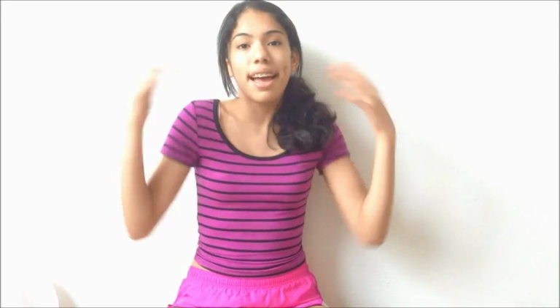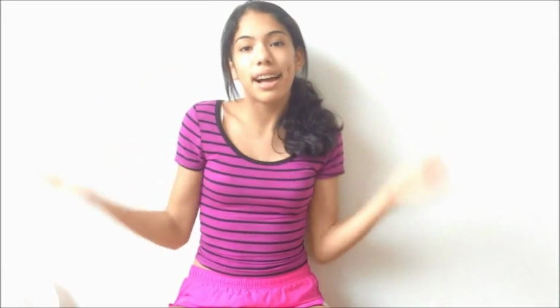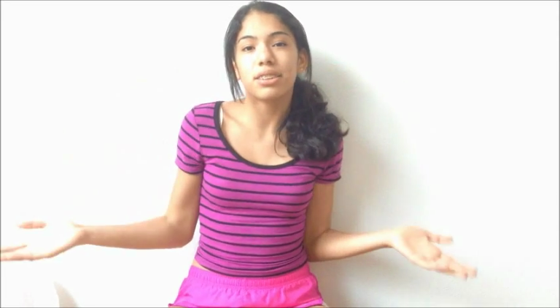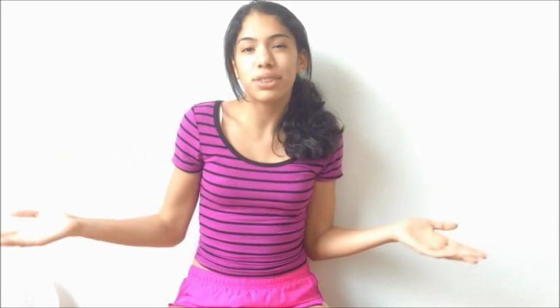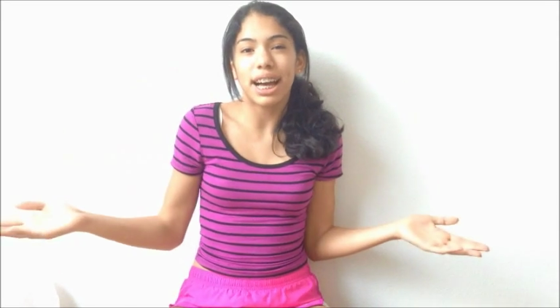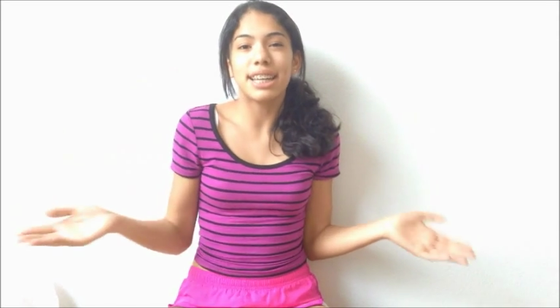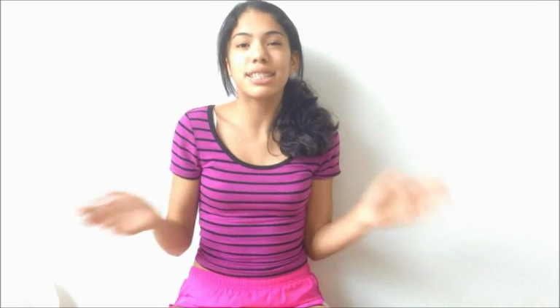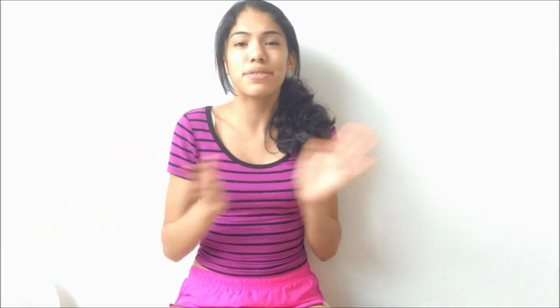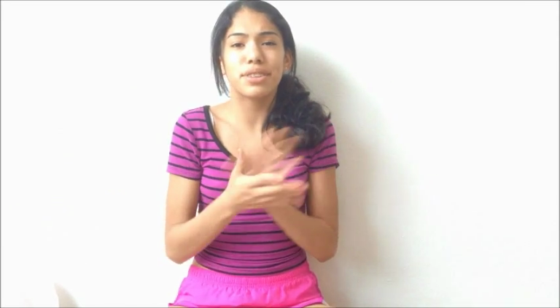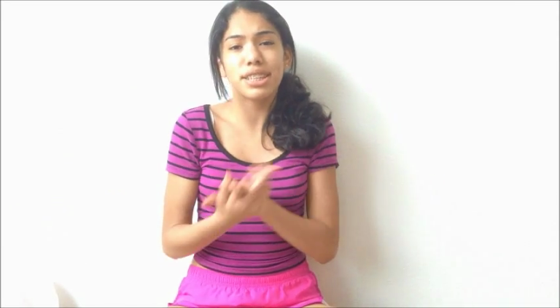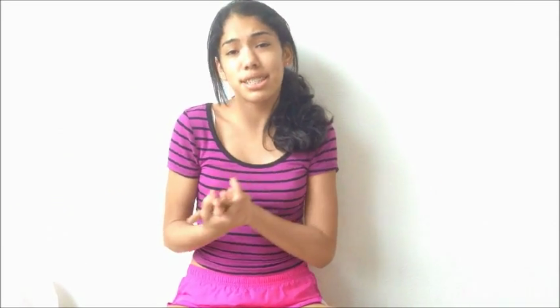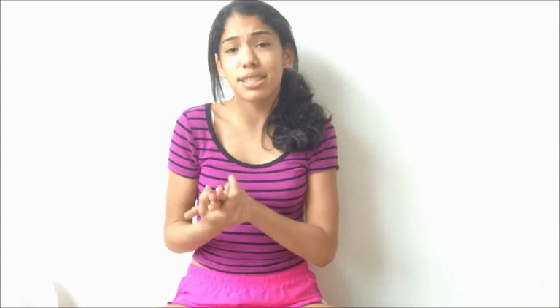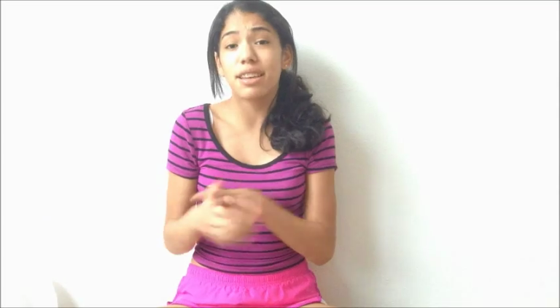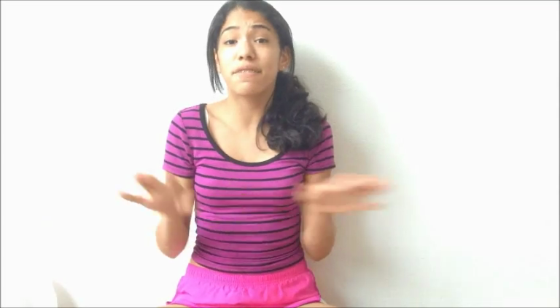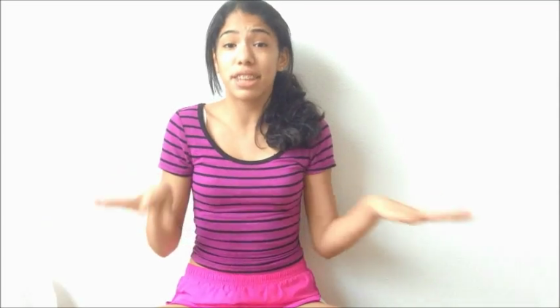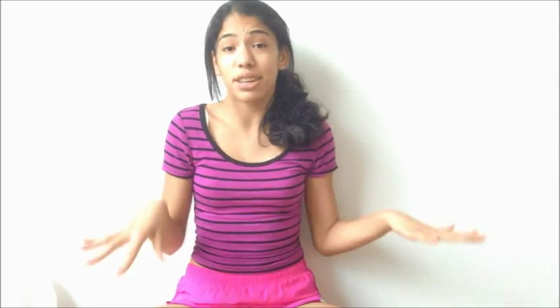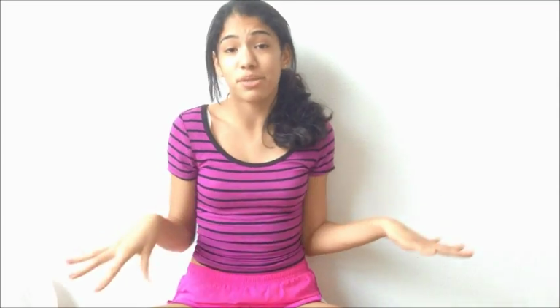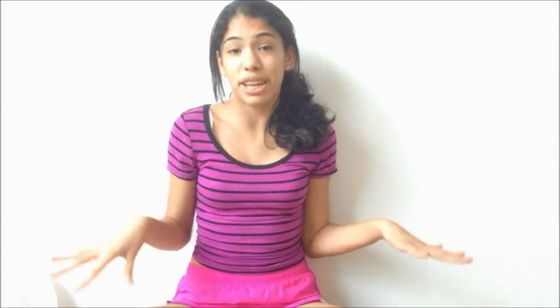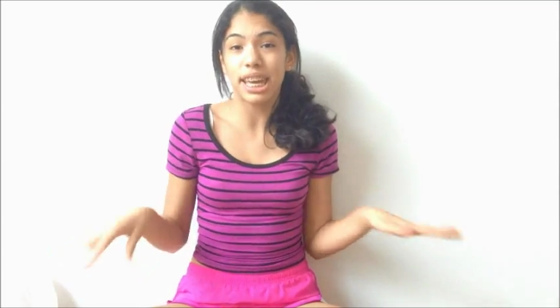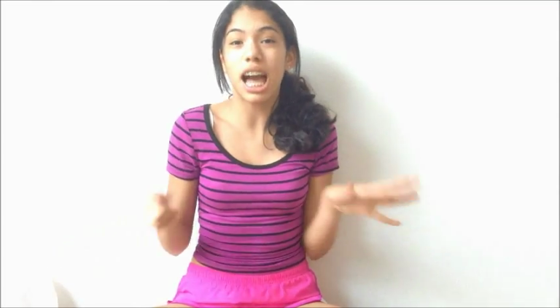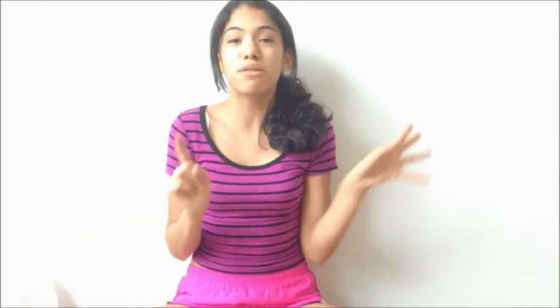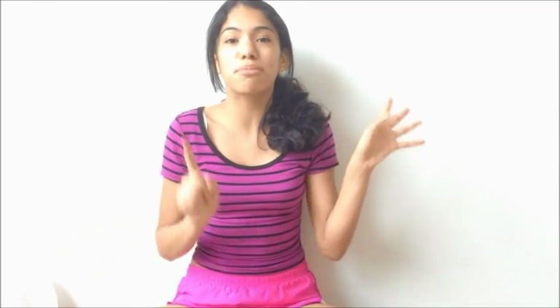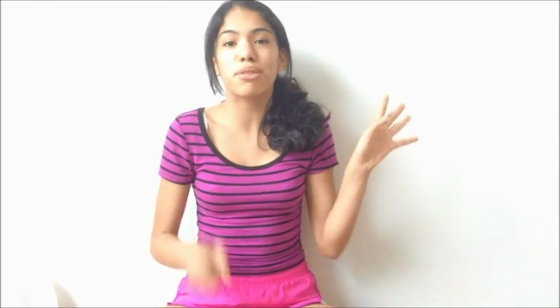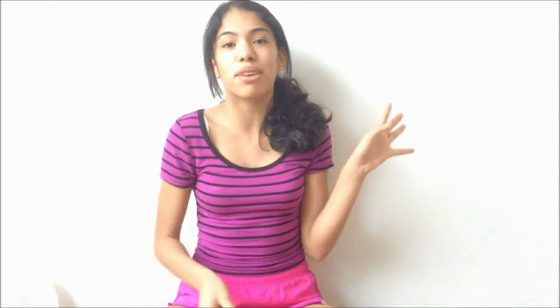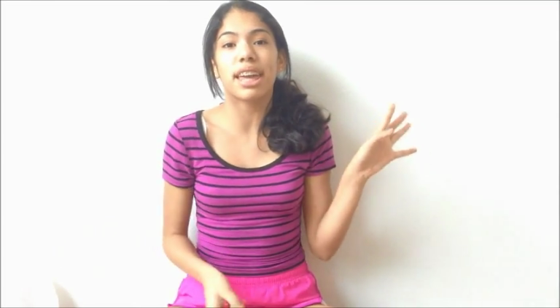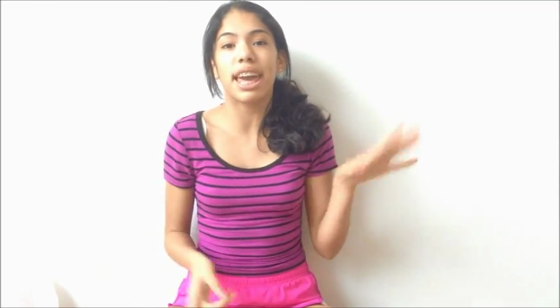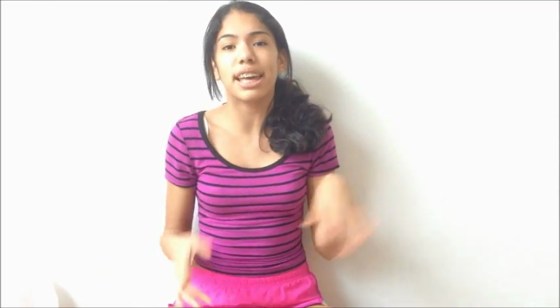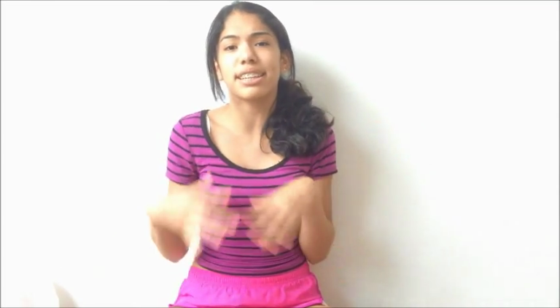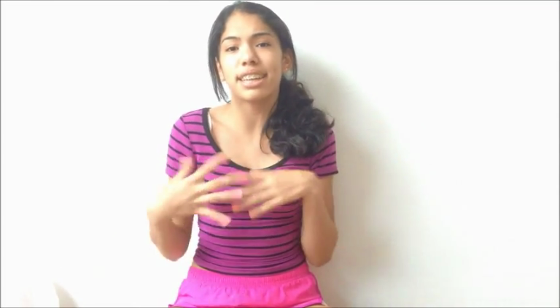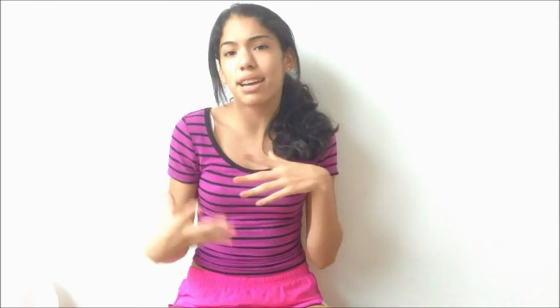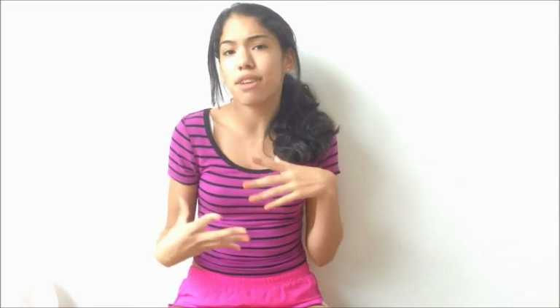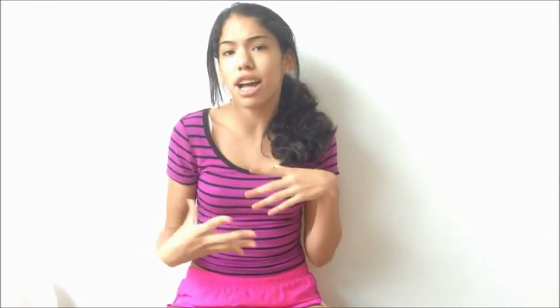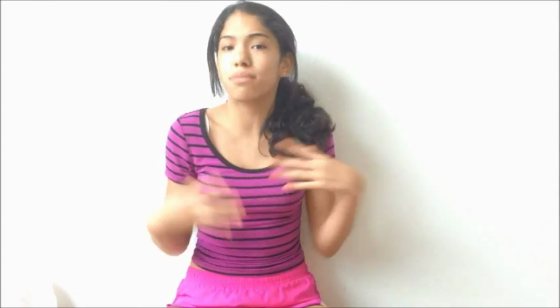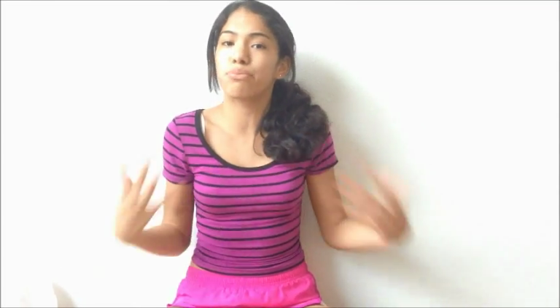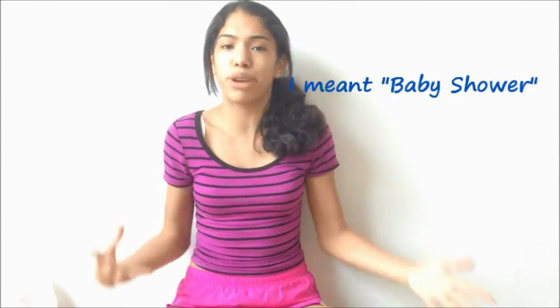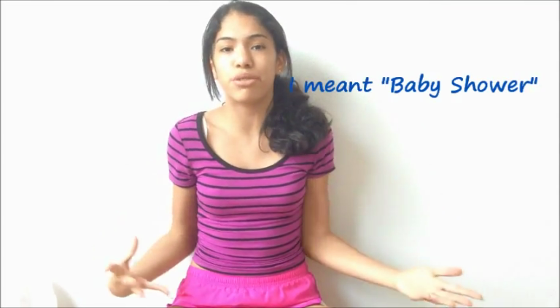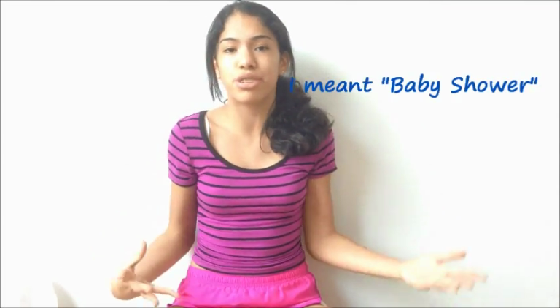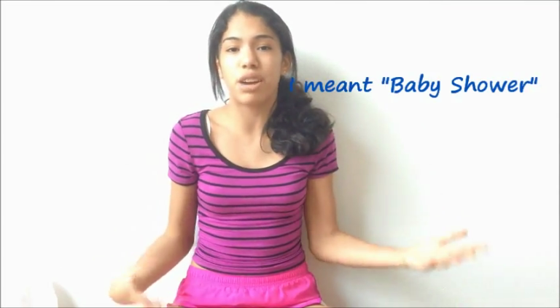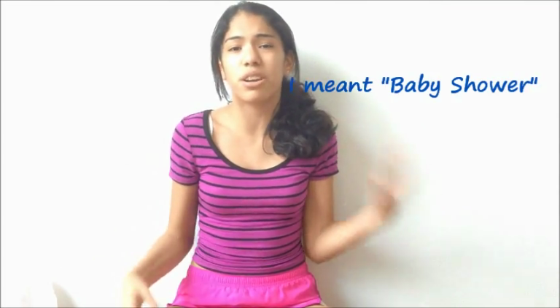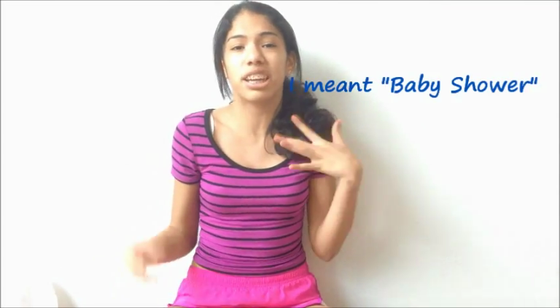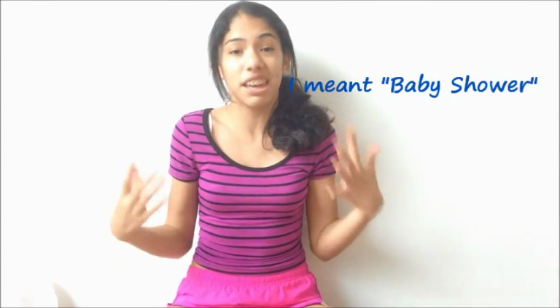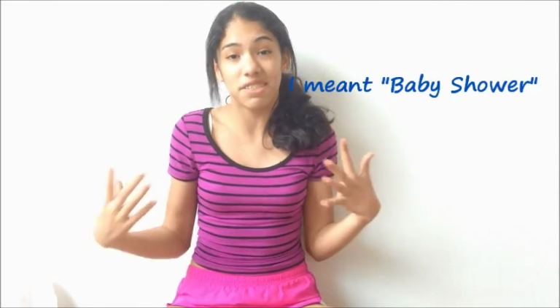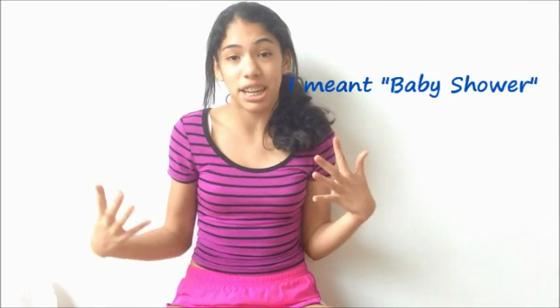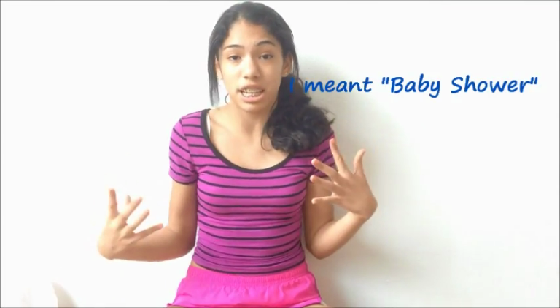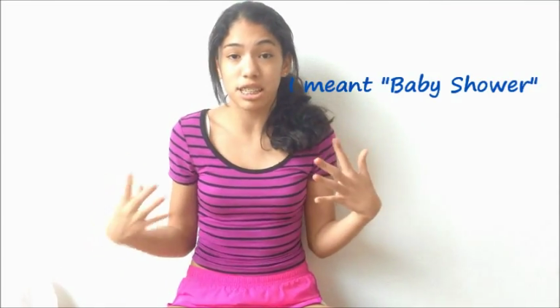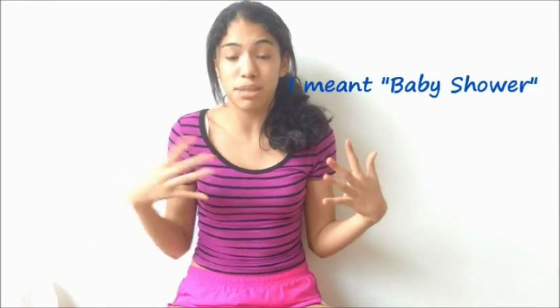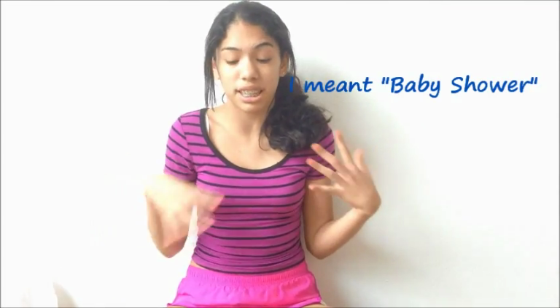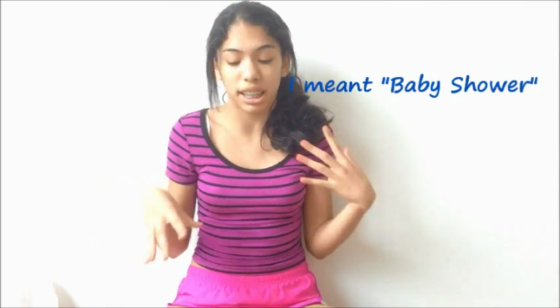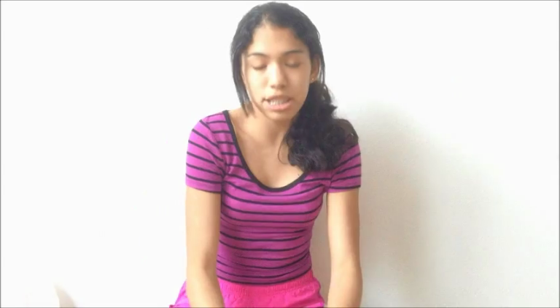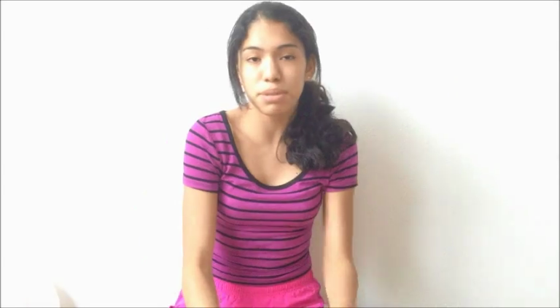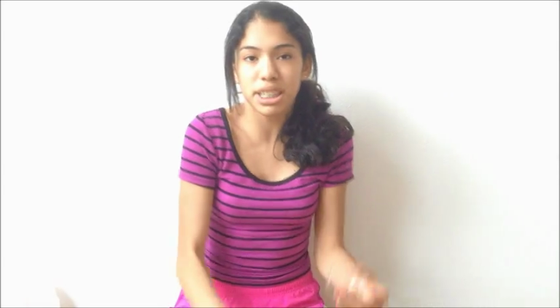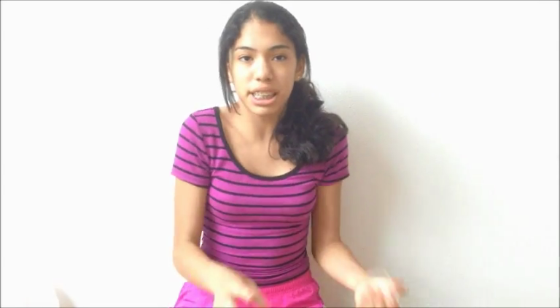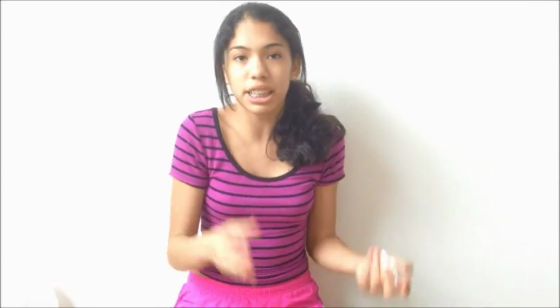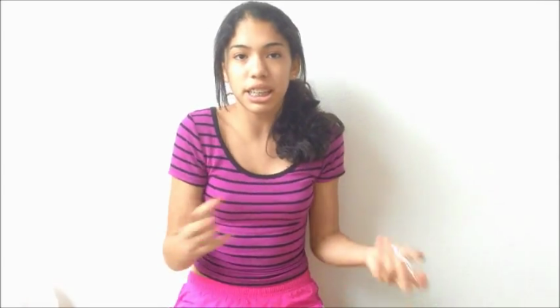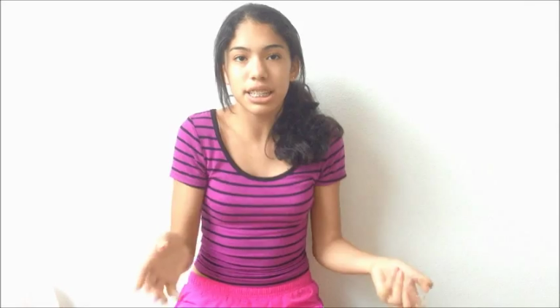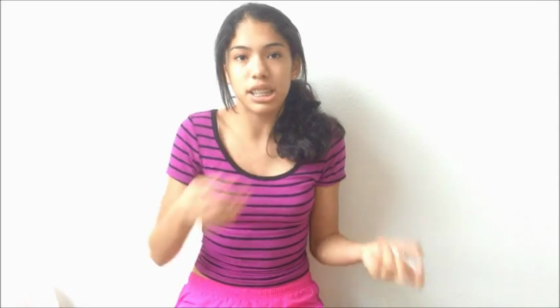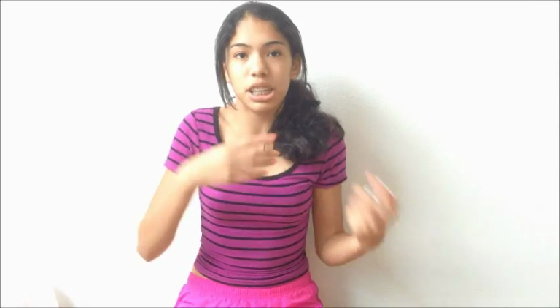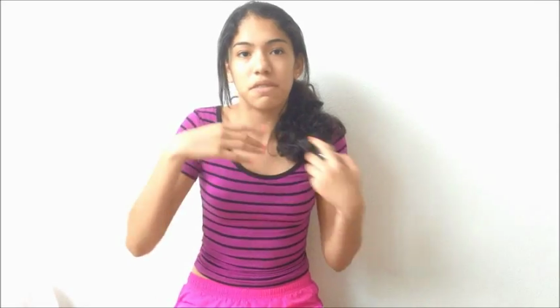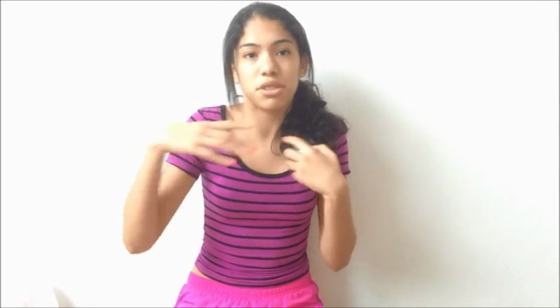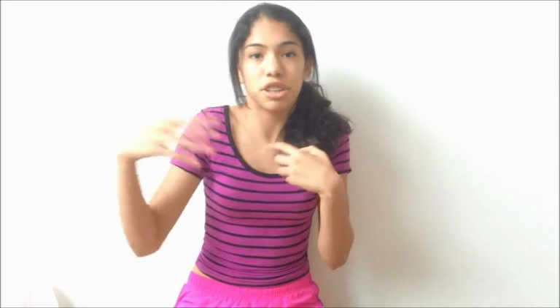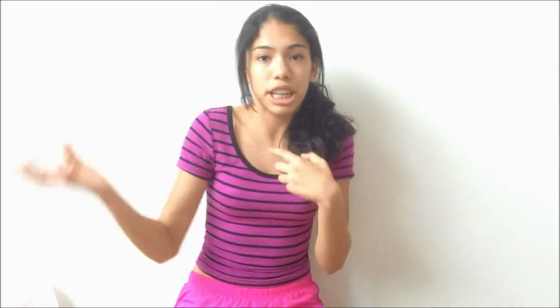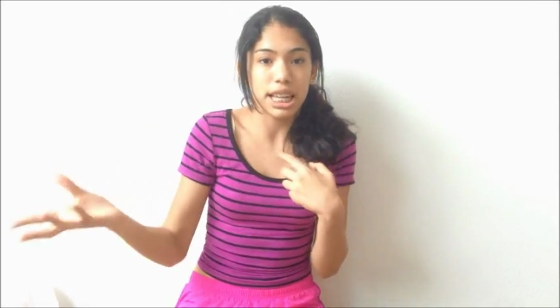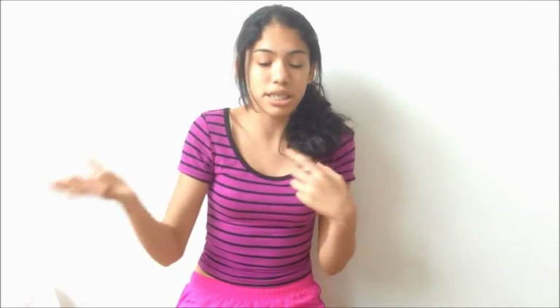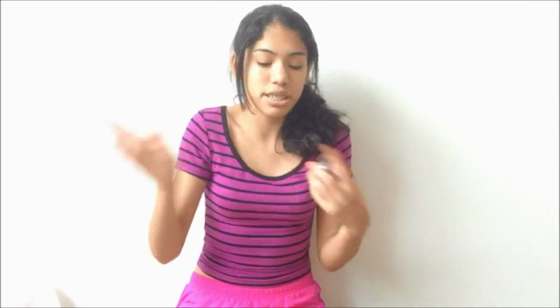Hello guys! For this video today, I will be doing DIY baby shower gift ideas, basically. These are basically the goodies that you give to your guests.